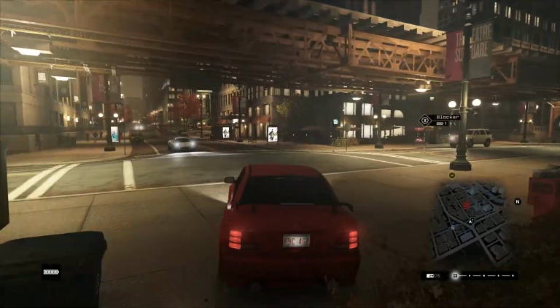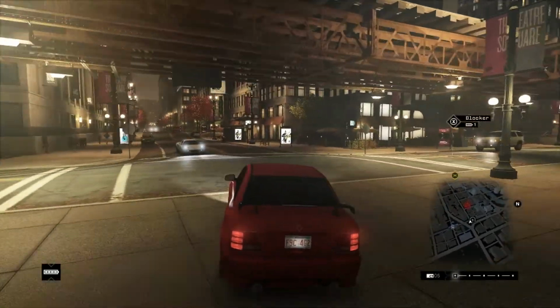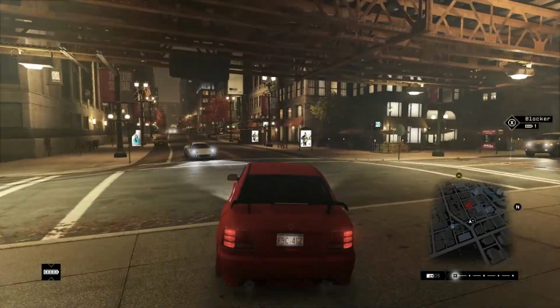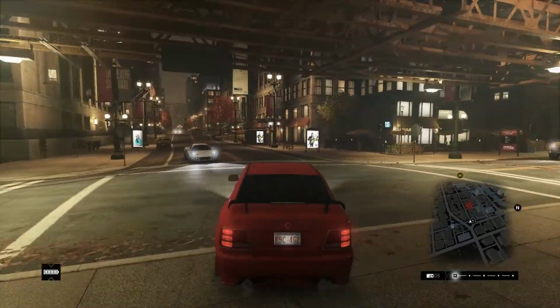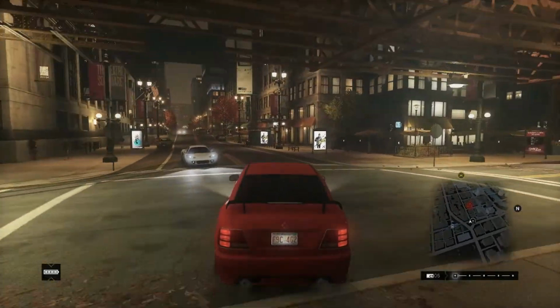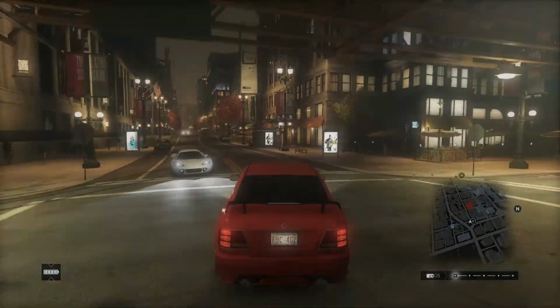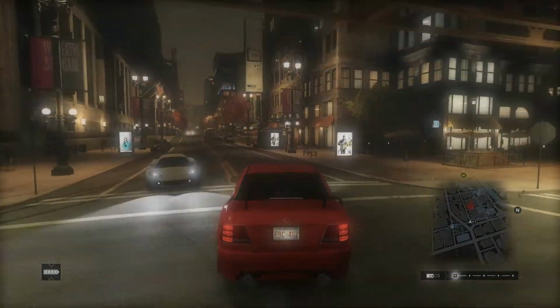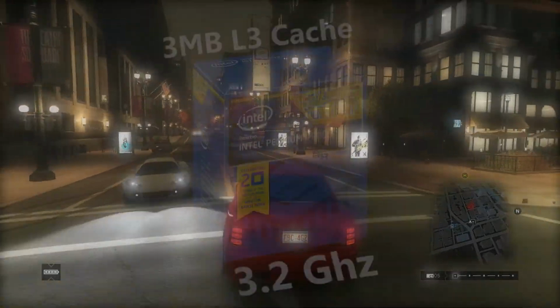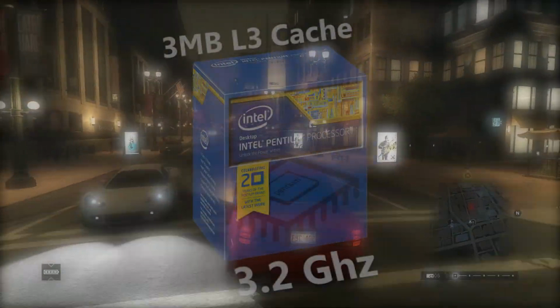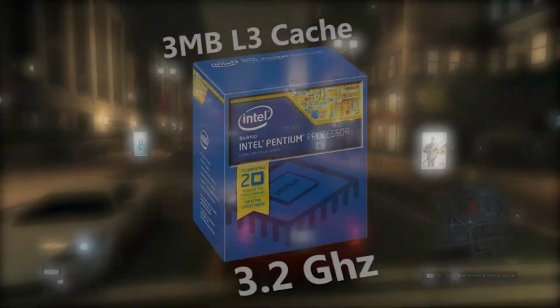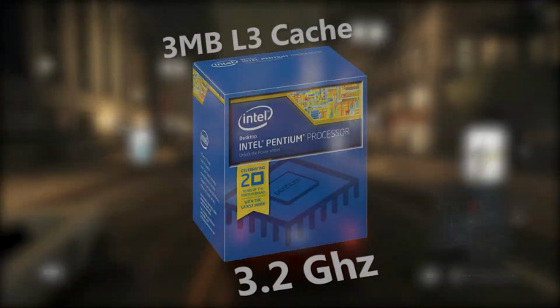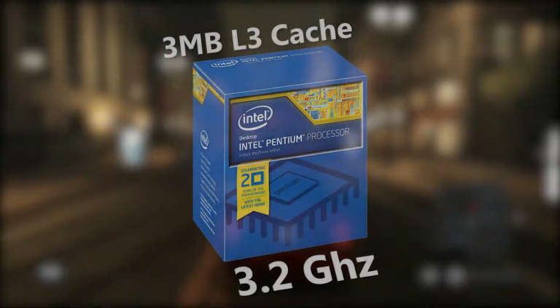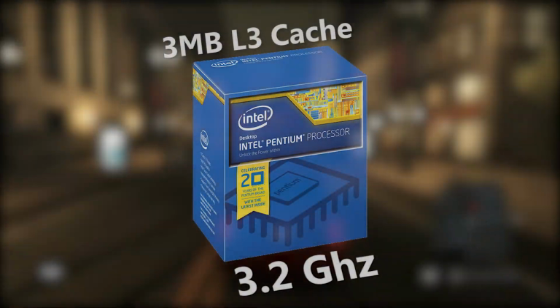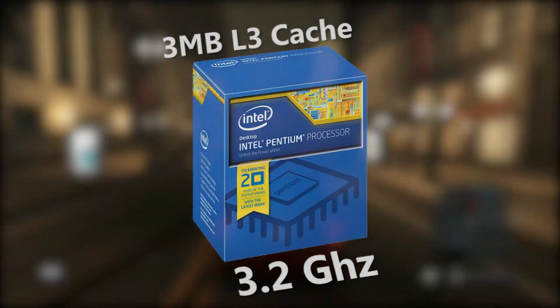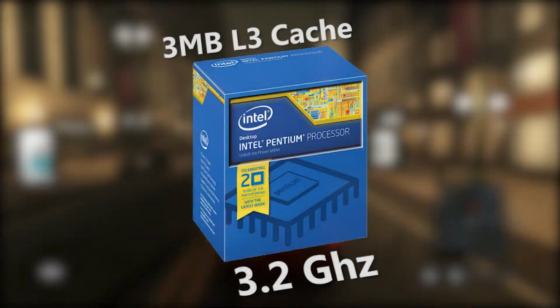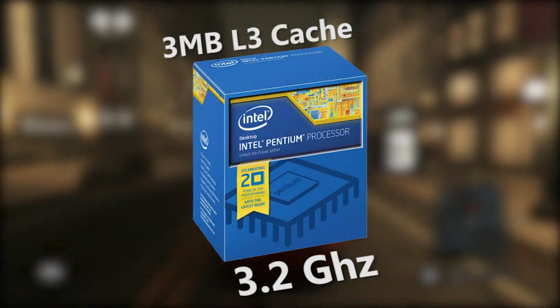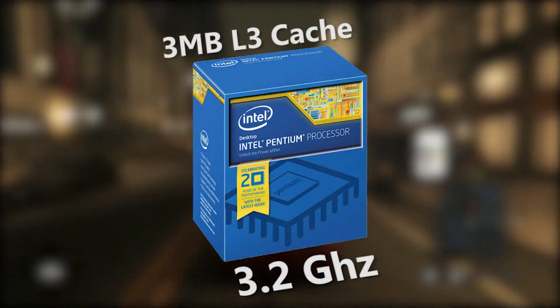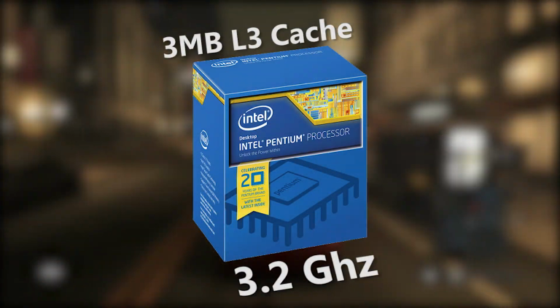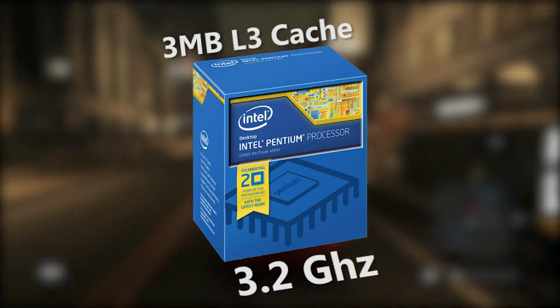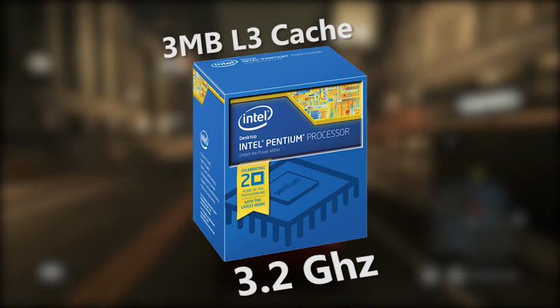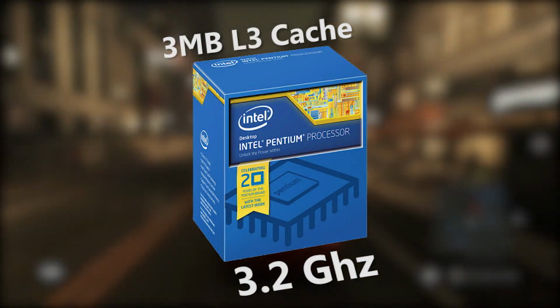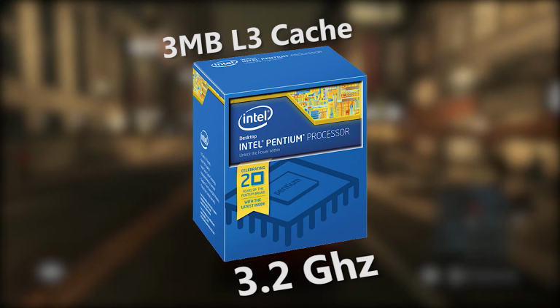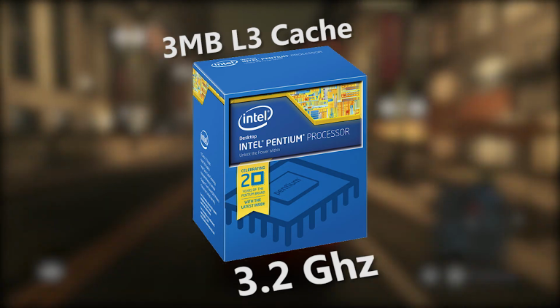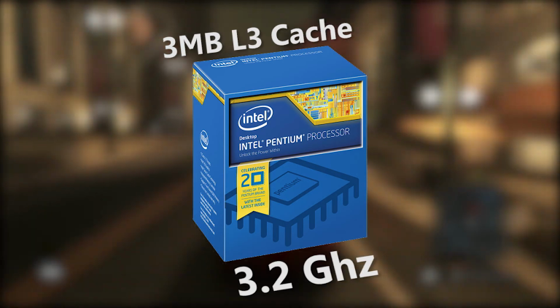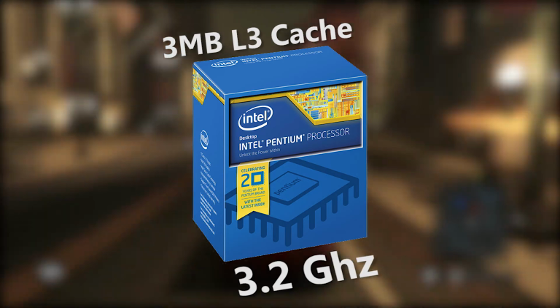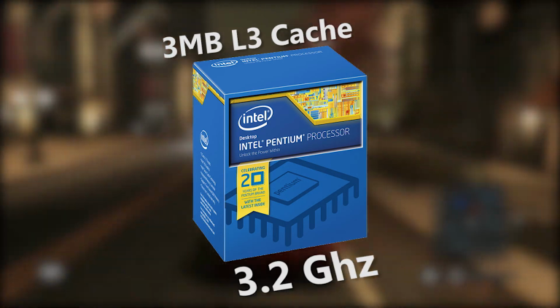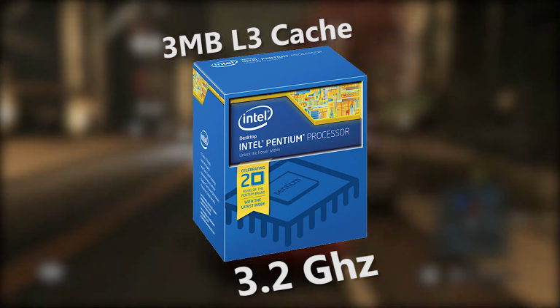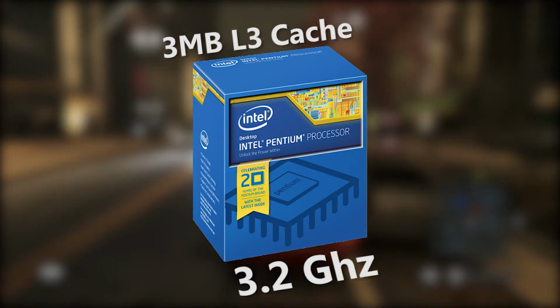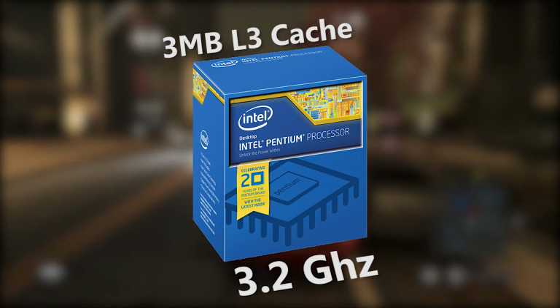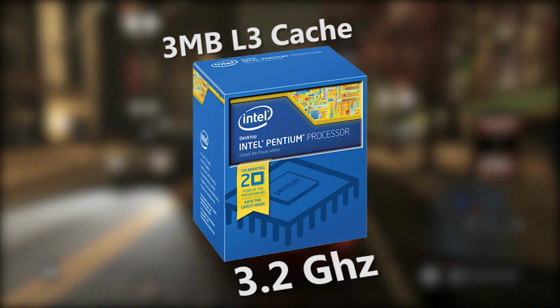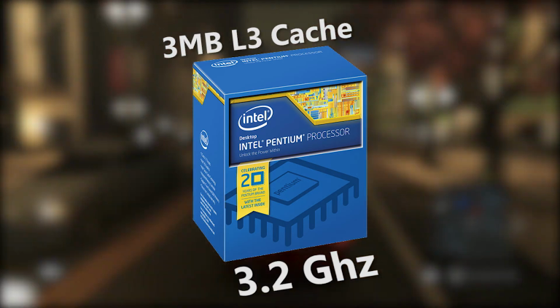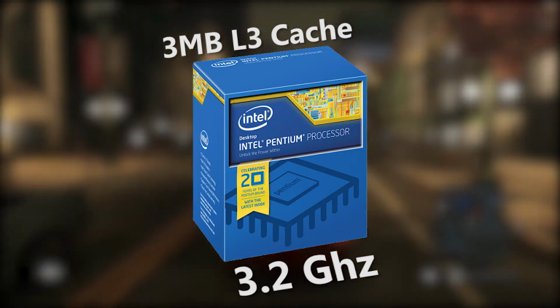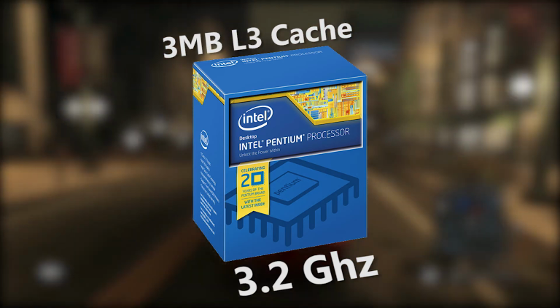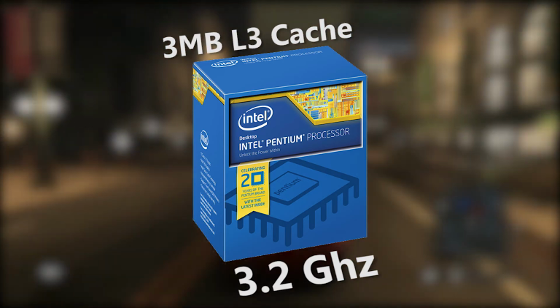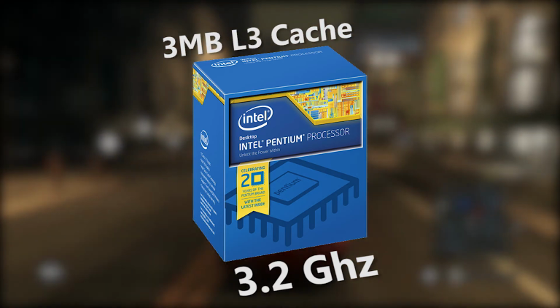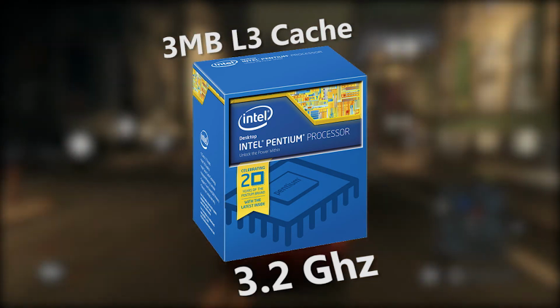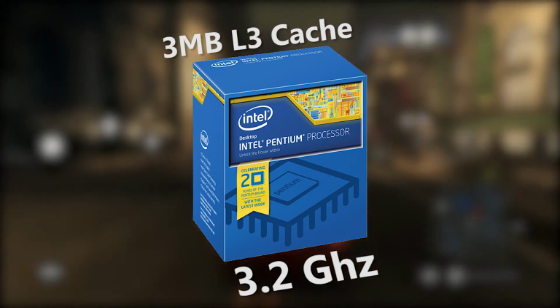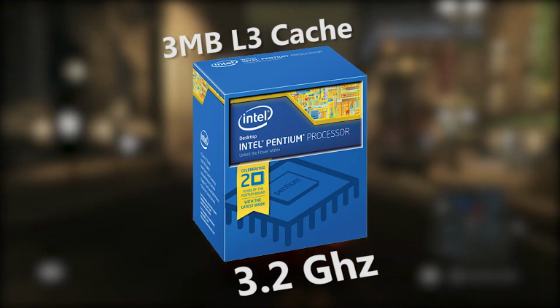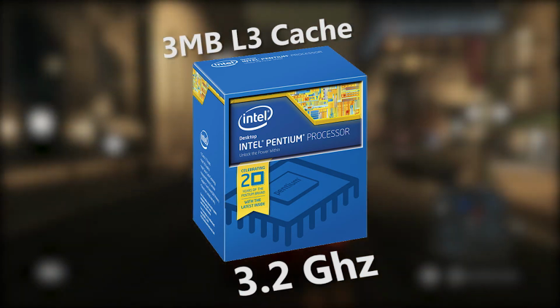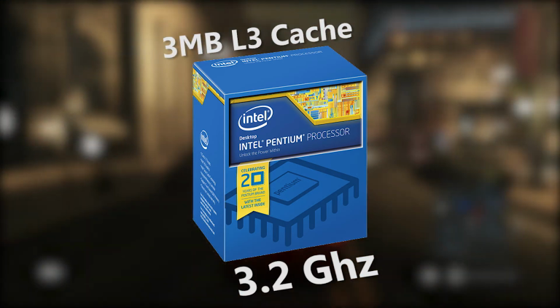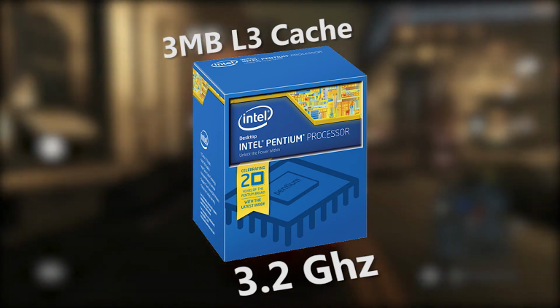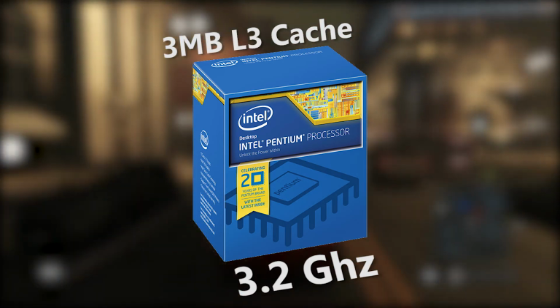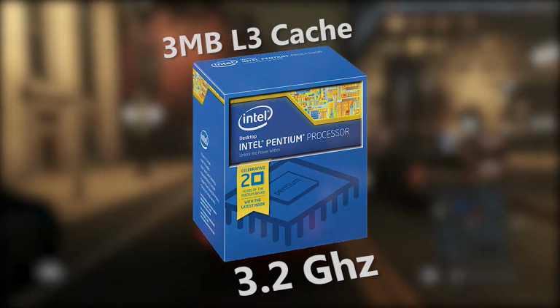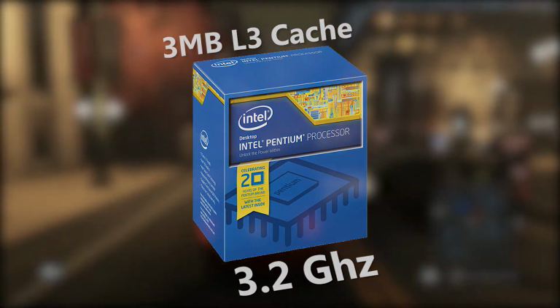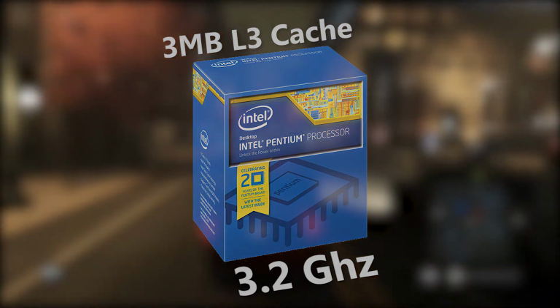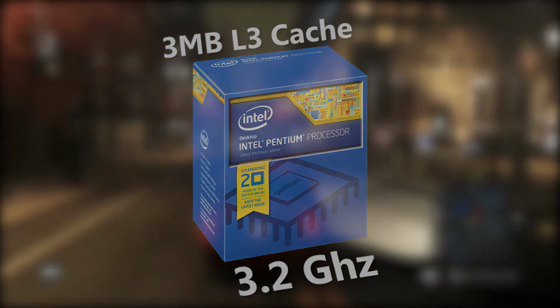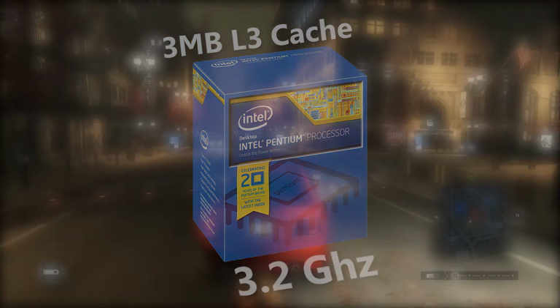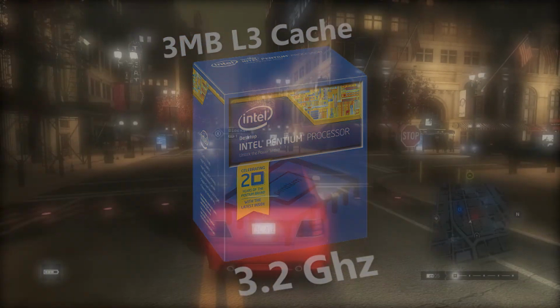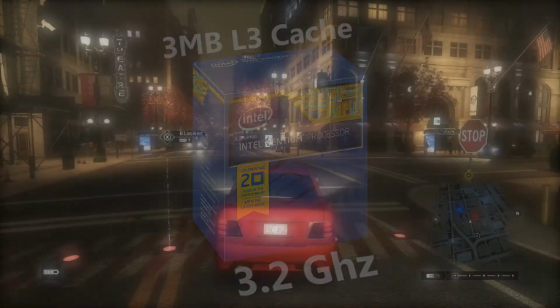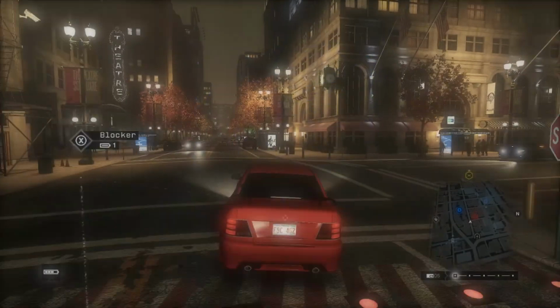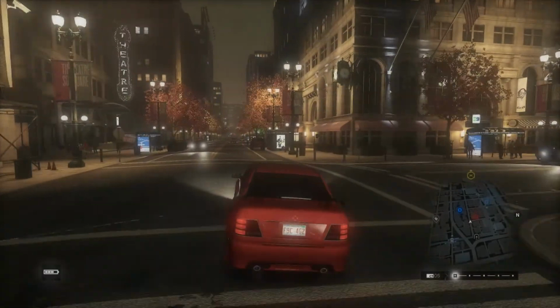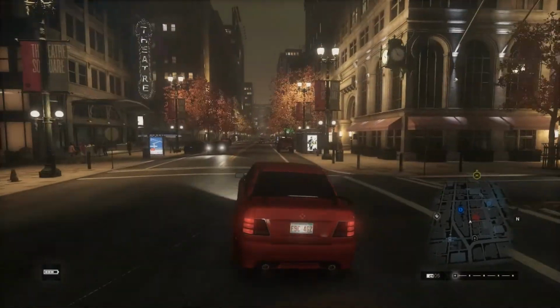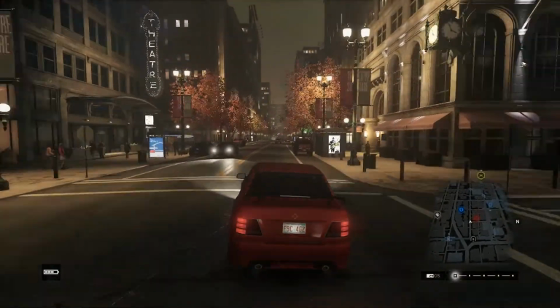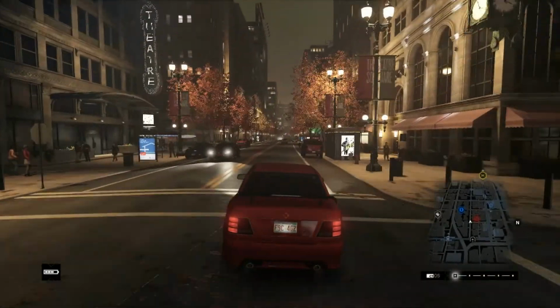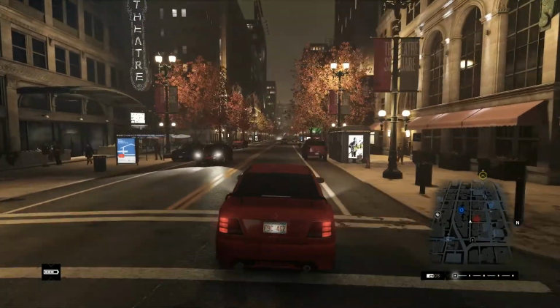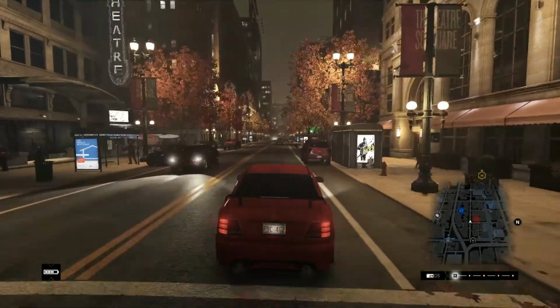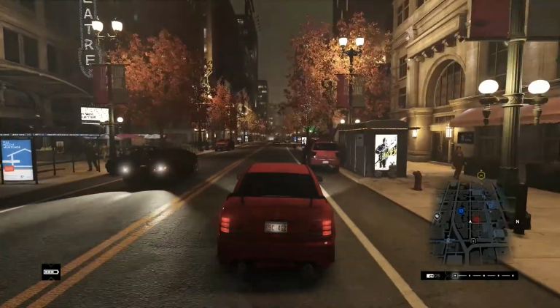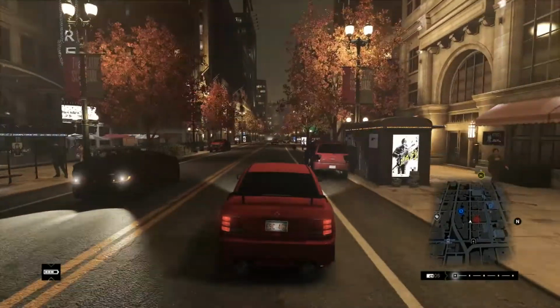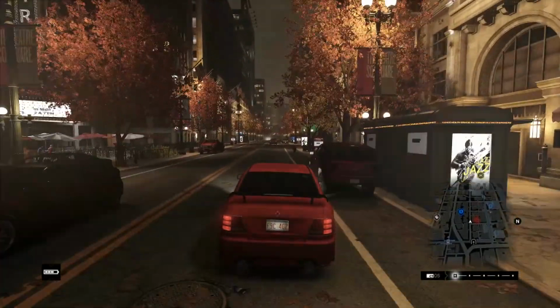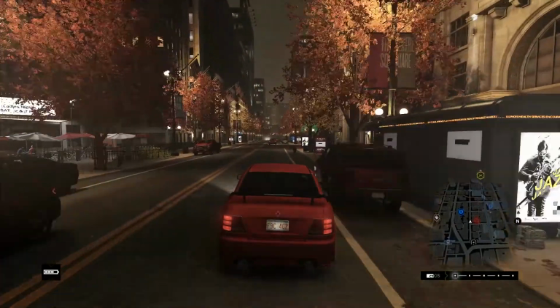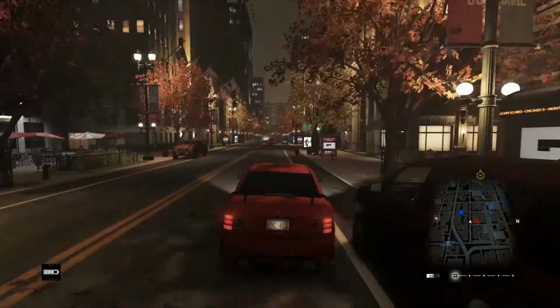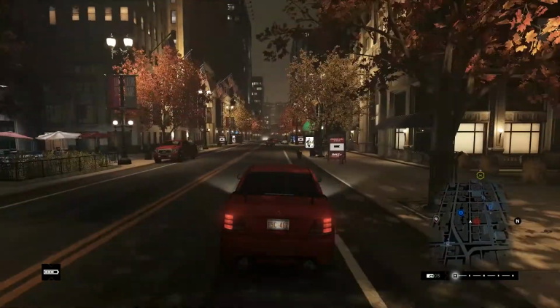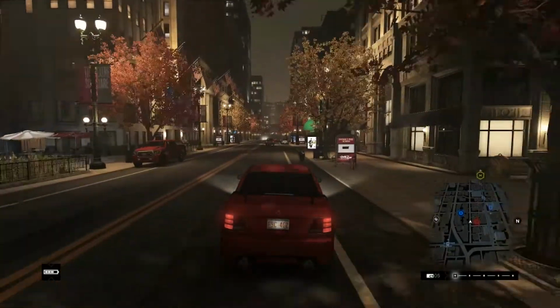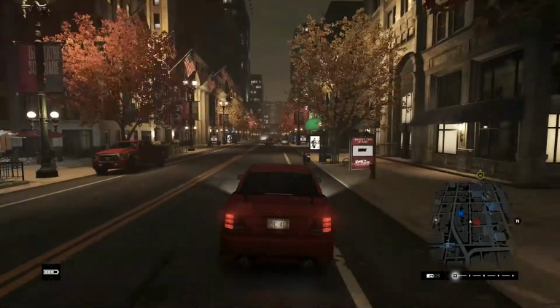For the CPU, I want the Intel Pentium G3258 3.2 gigahertz dual core processor. This is $69.99.